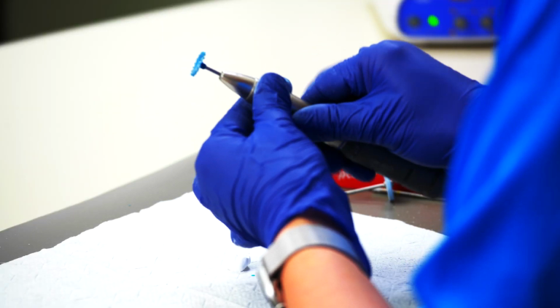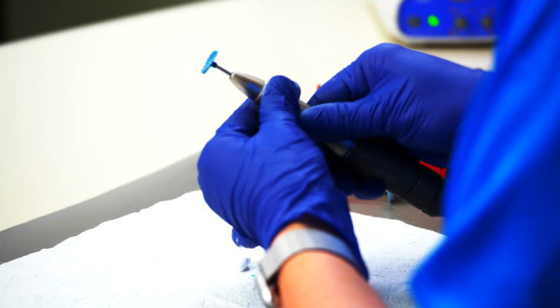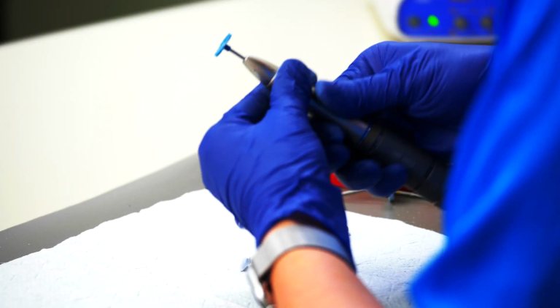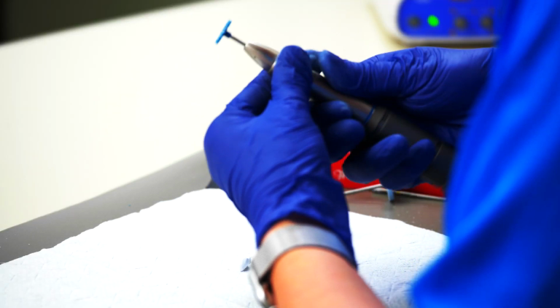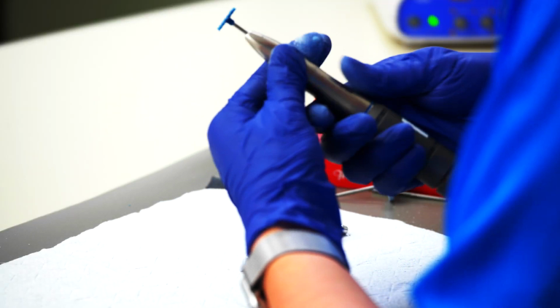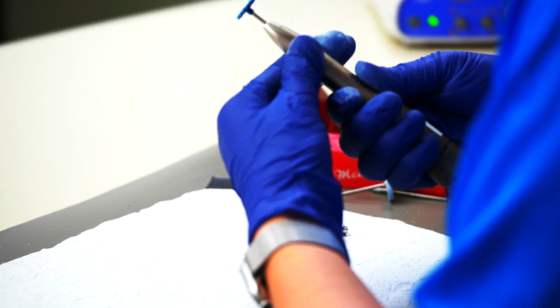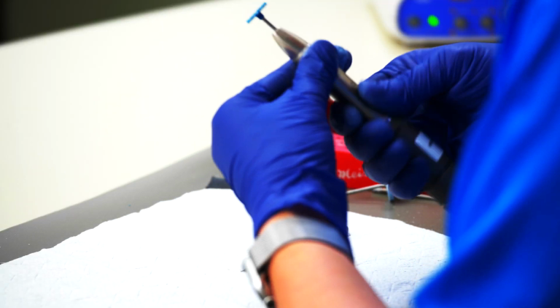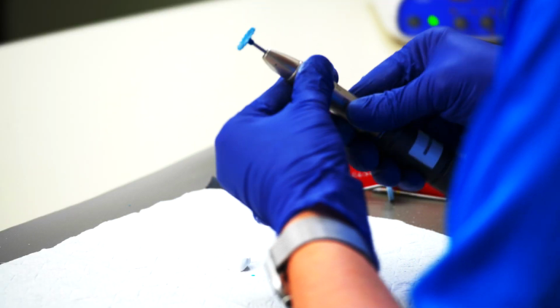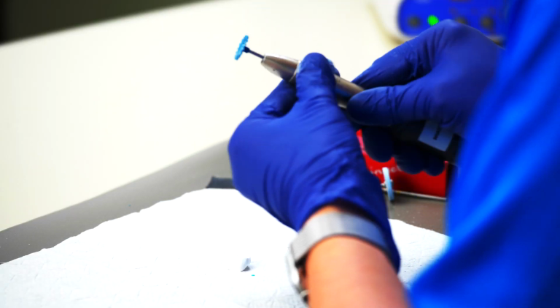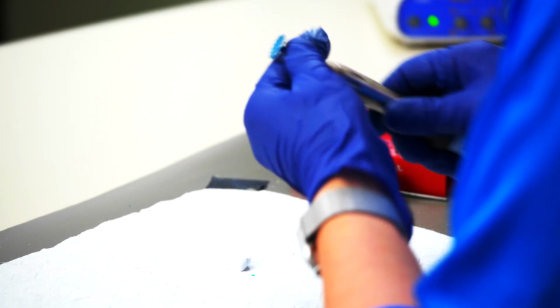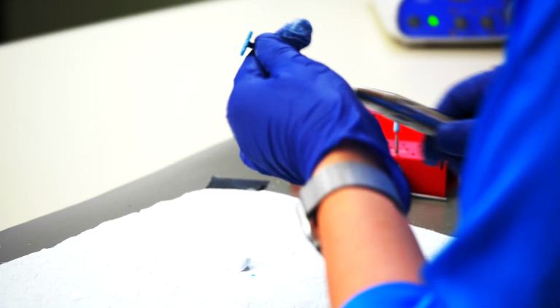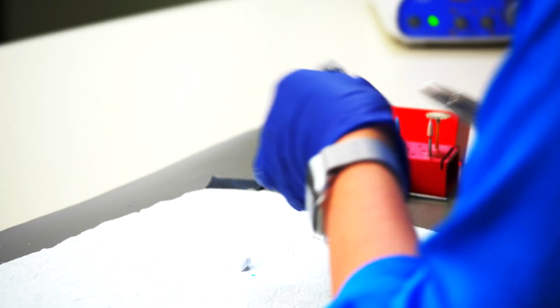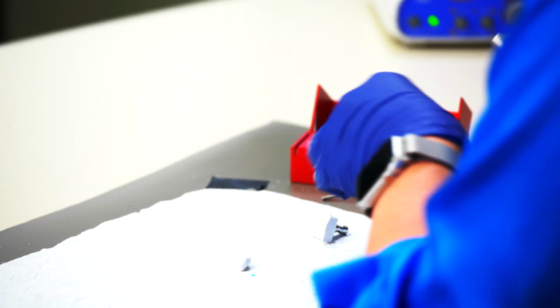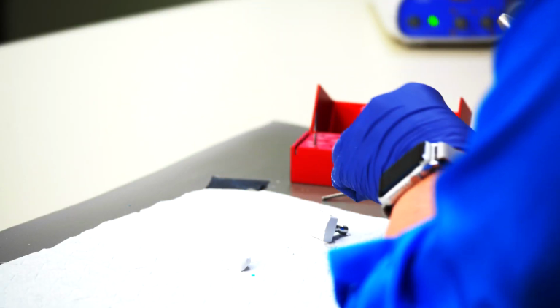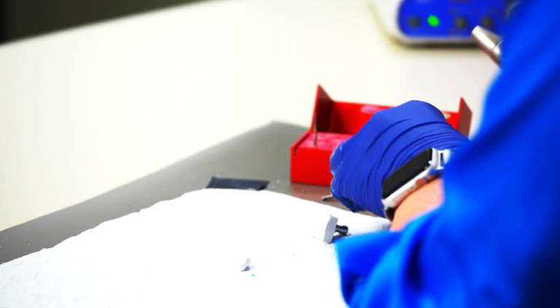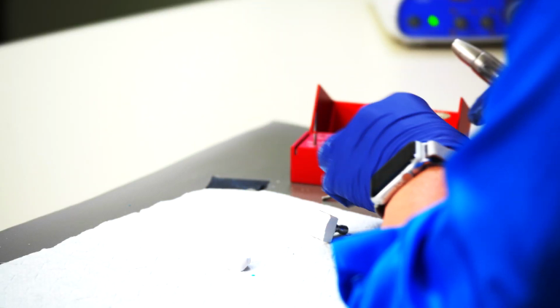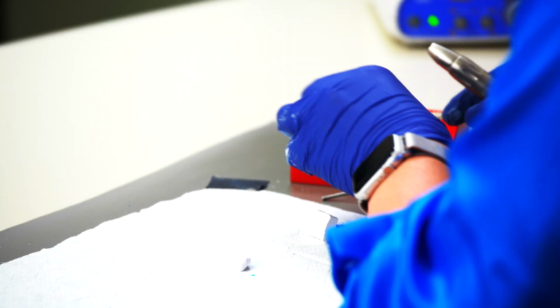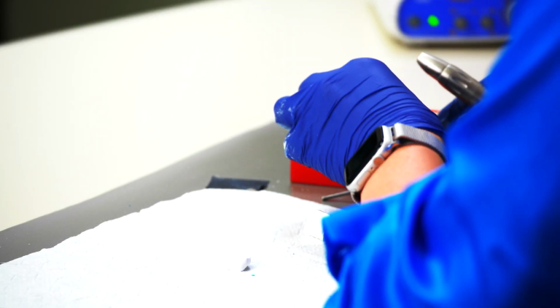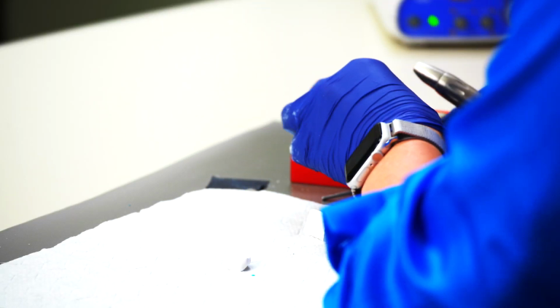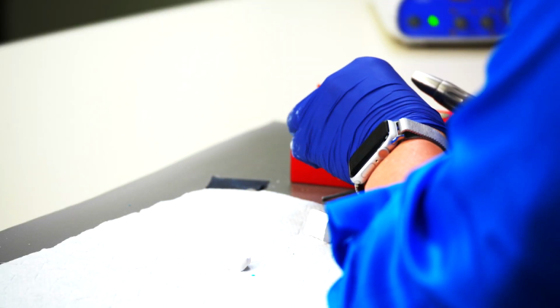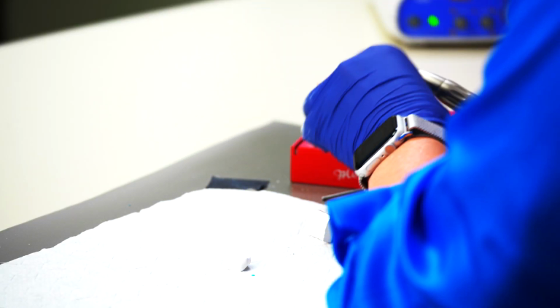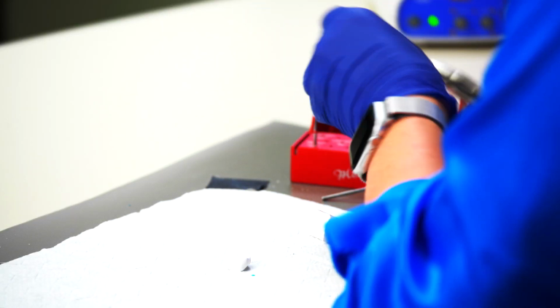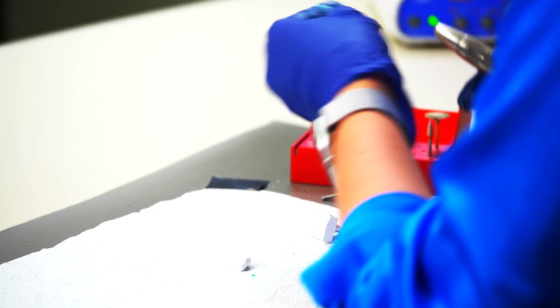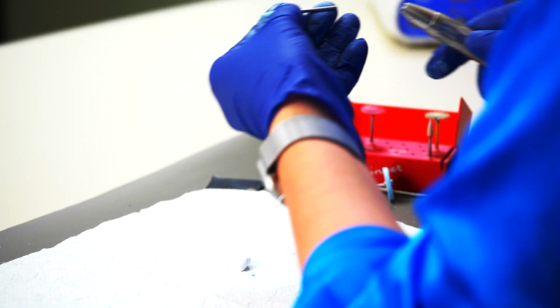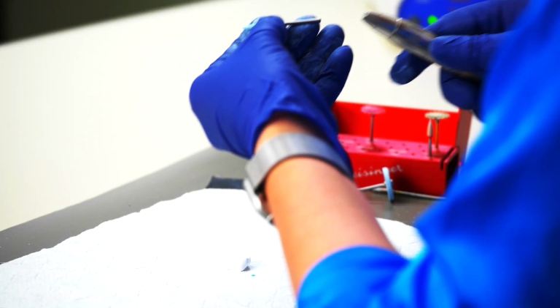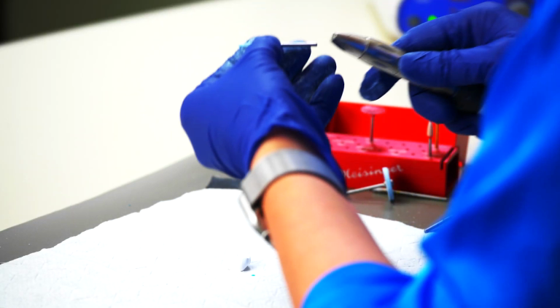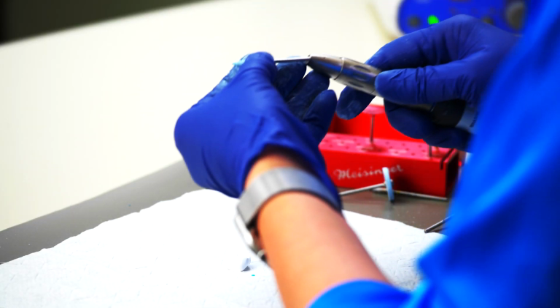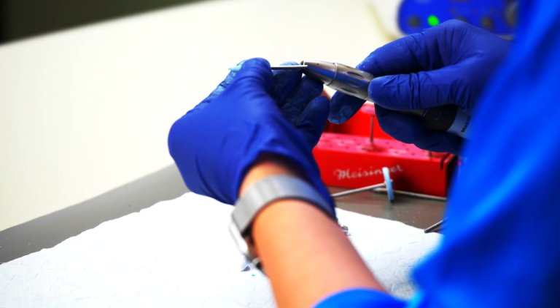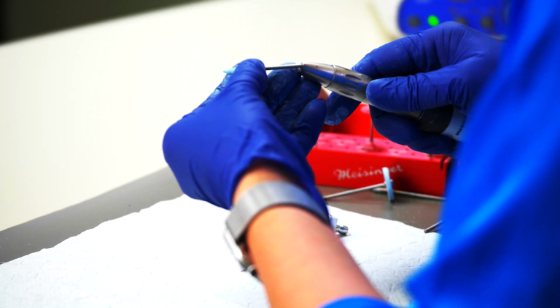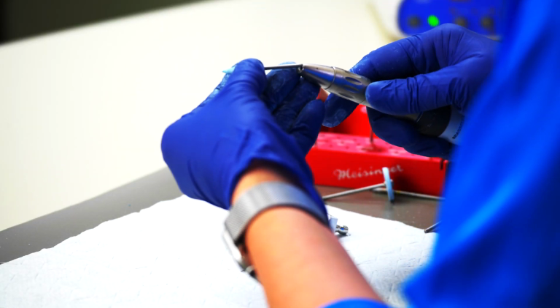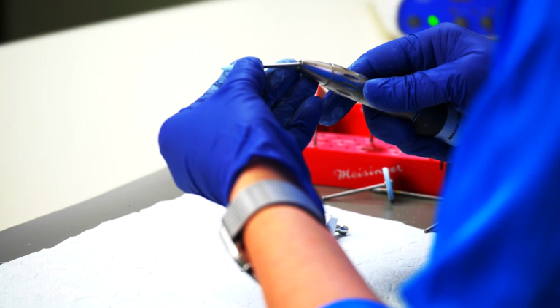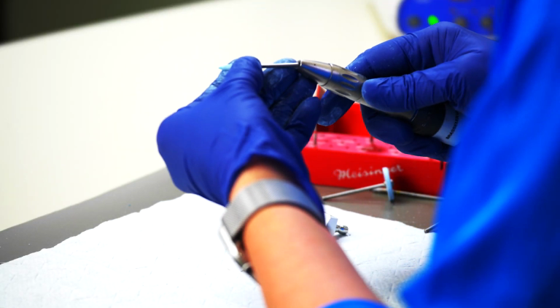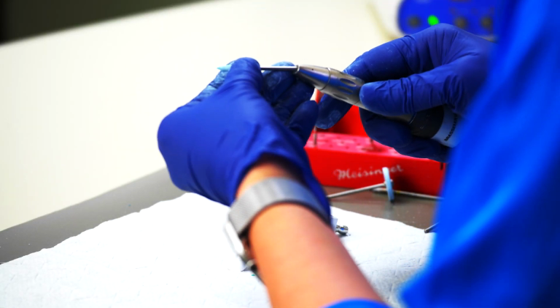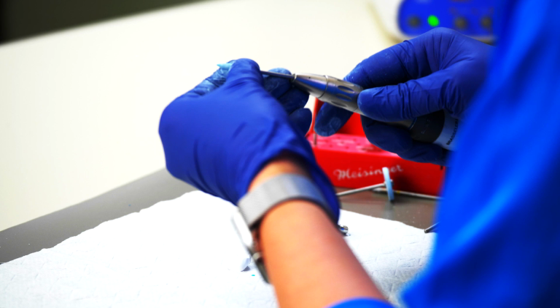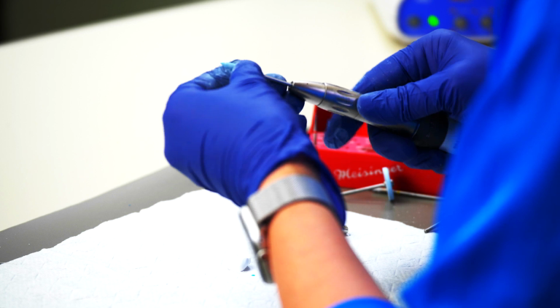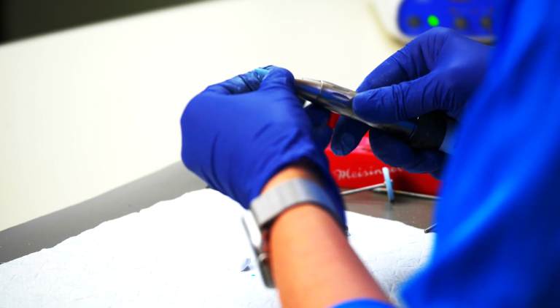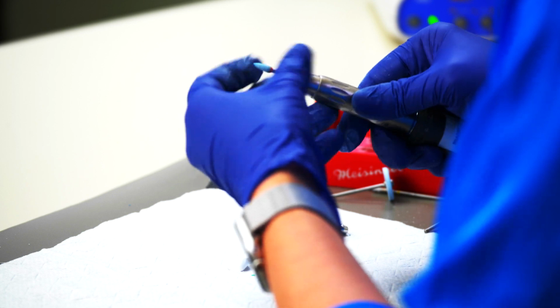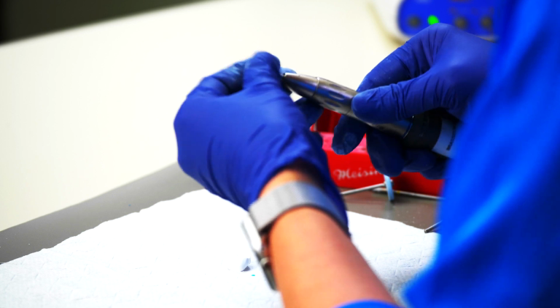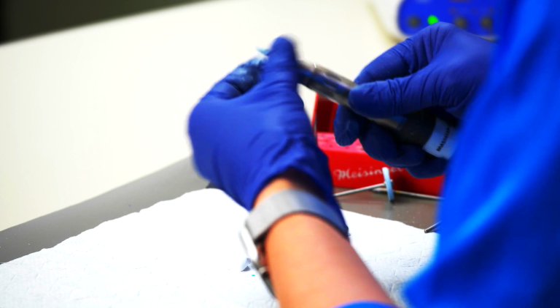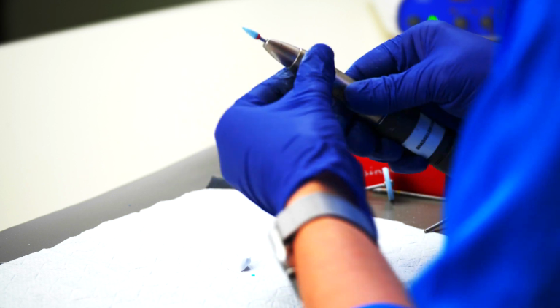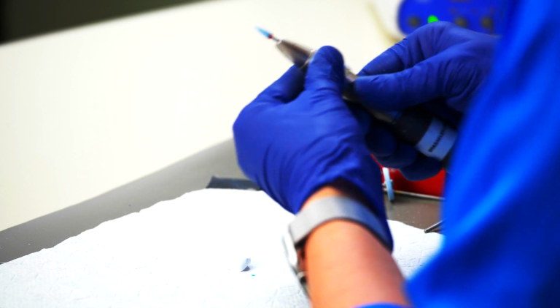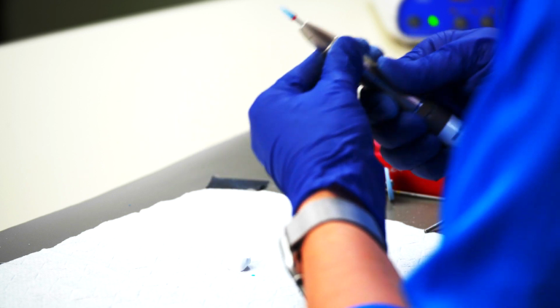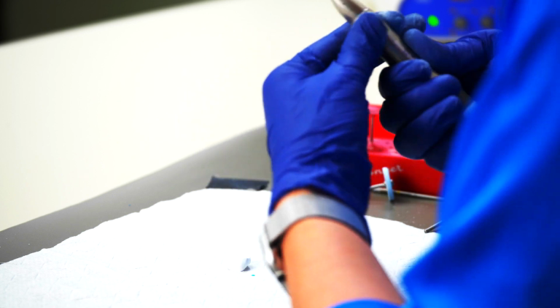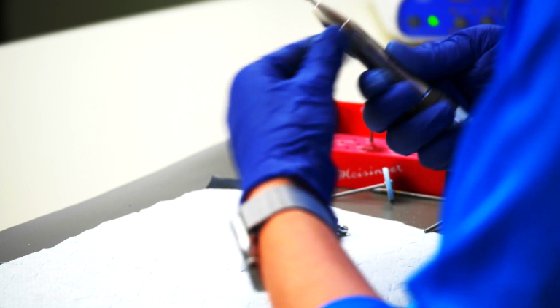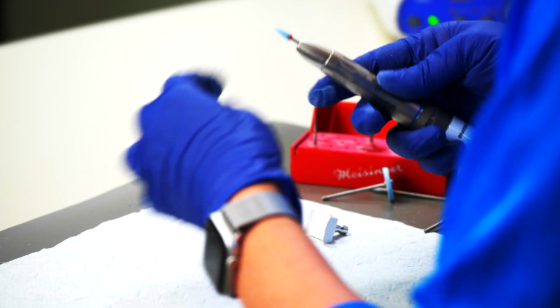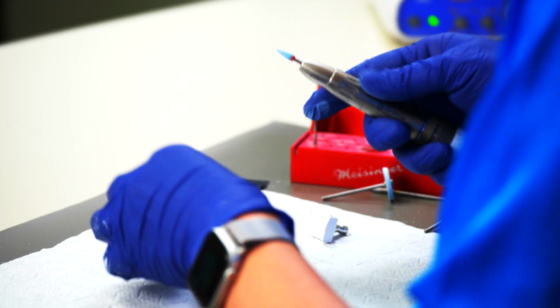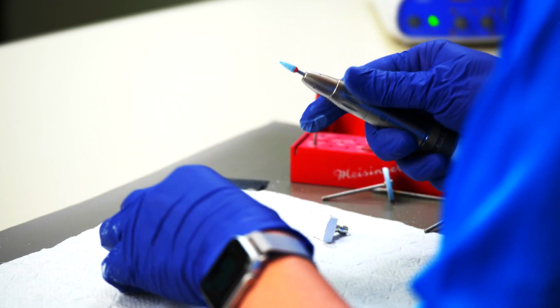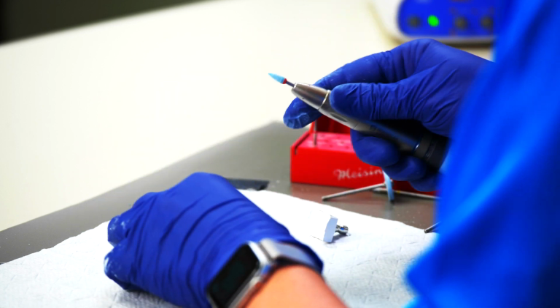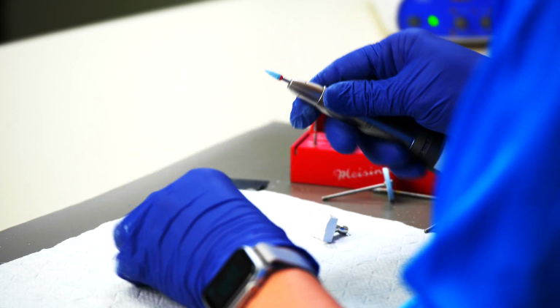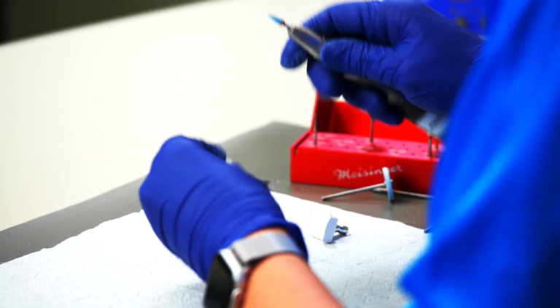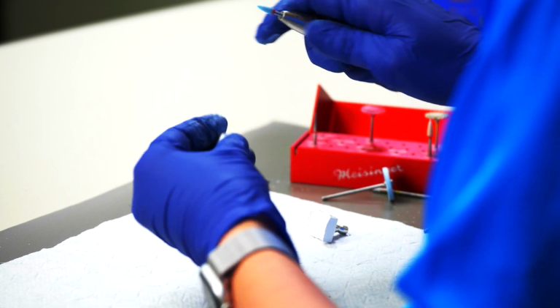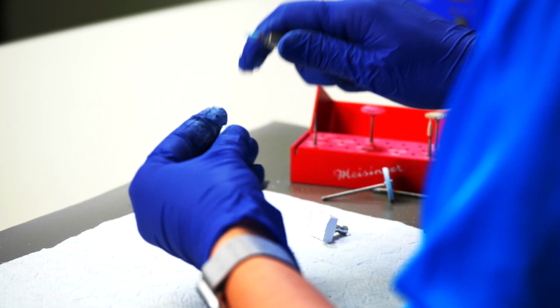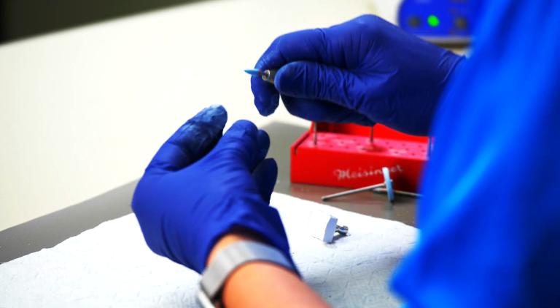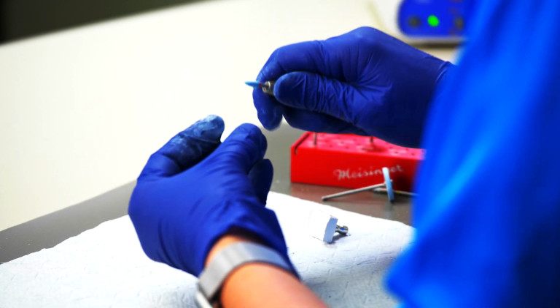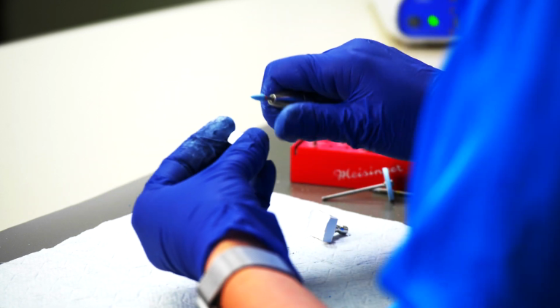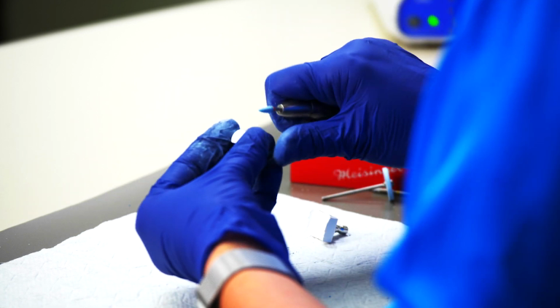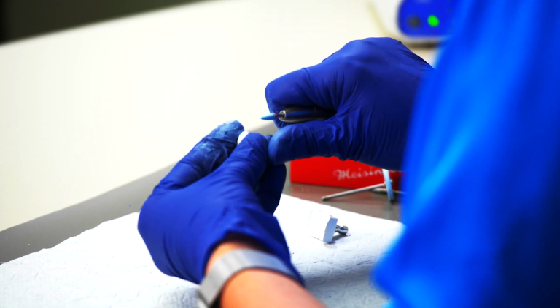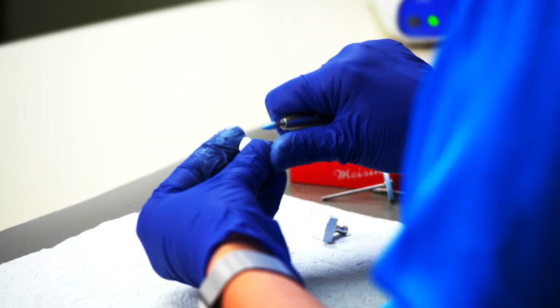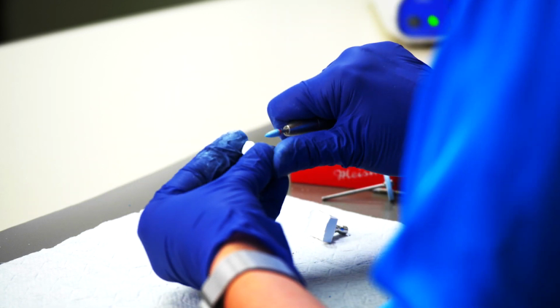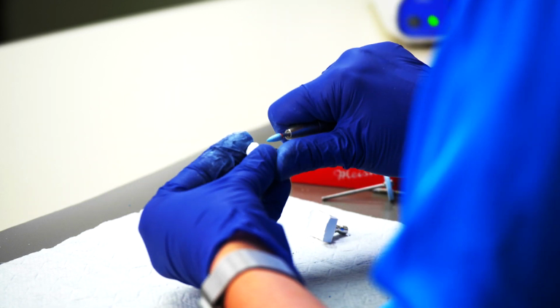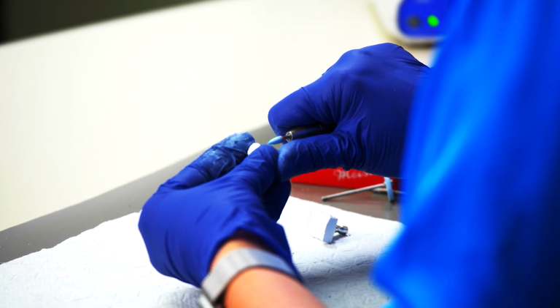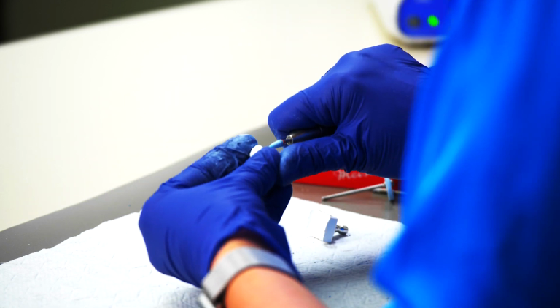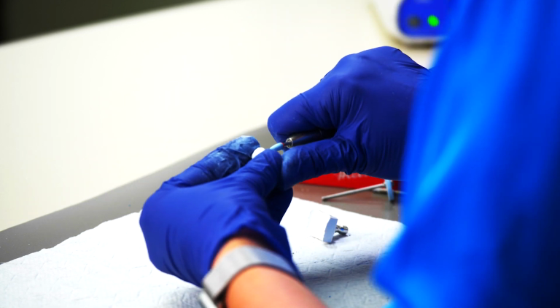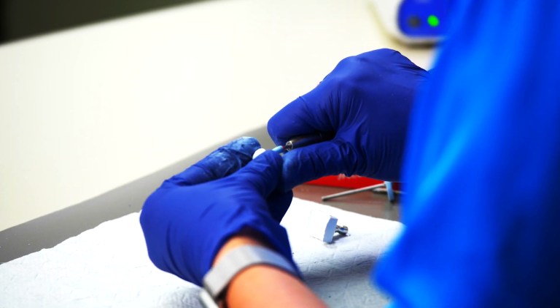The kit also comes with some points, so I'm going to use the blue matching point and go into the fissures.